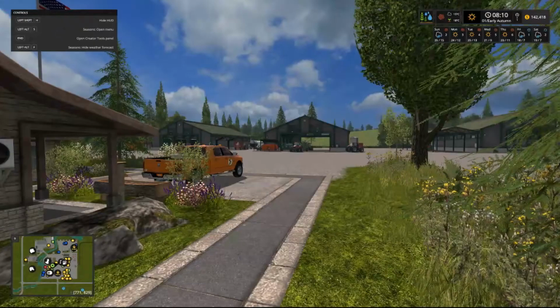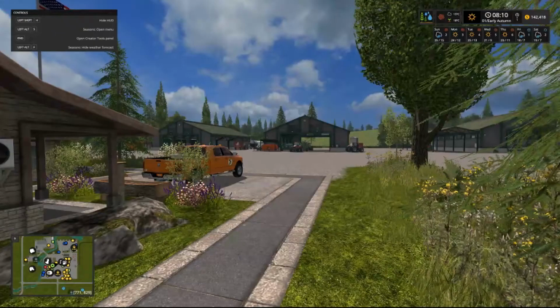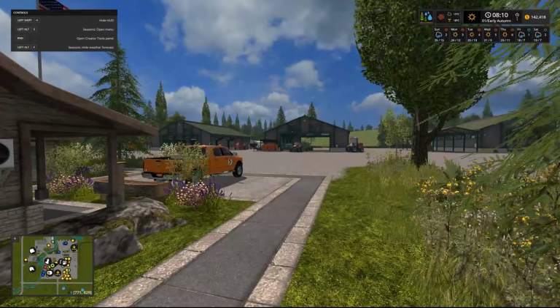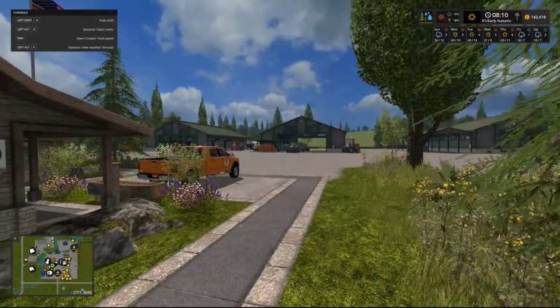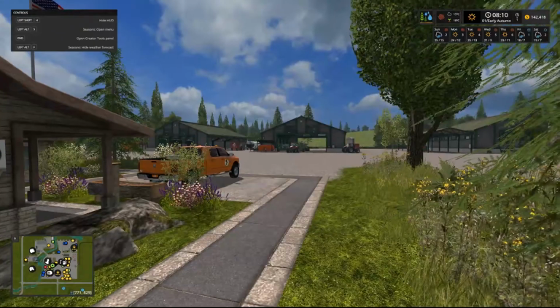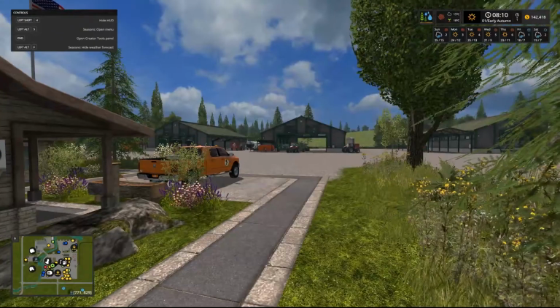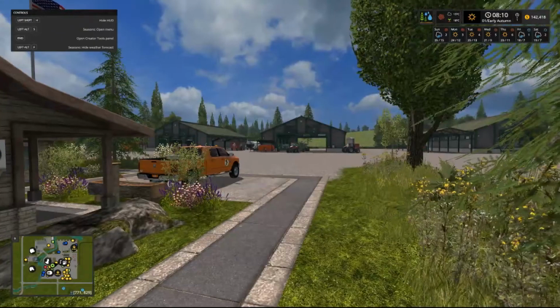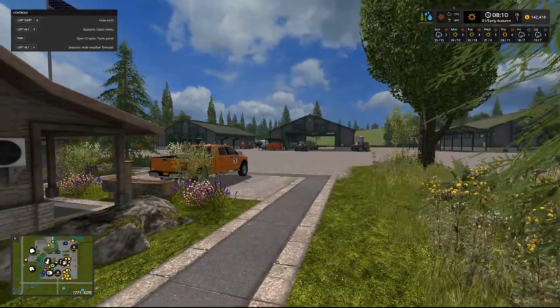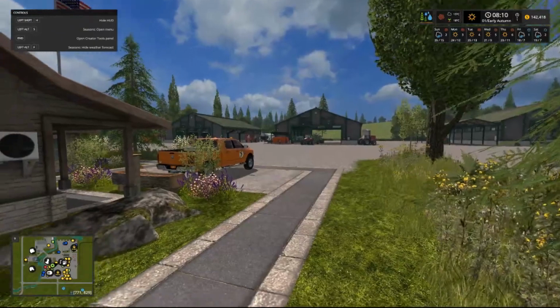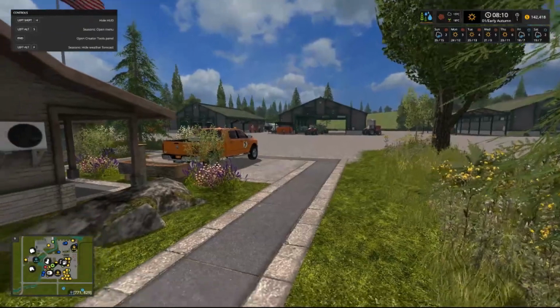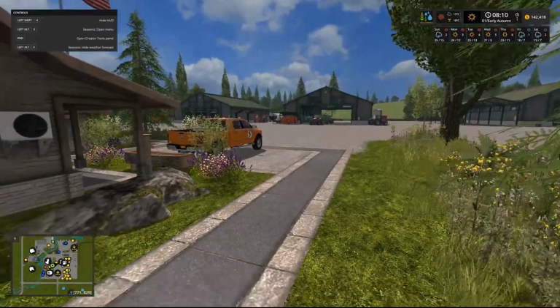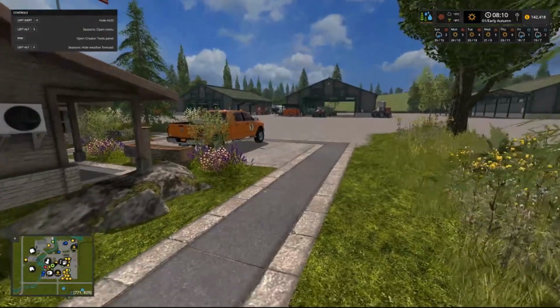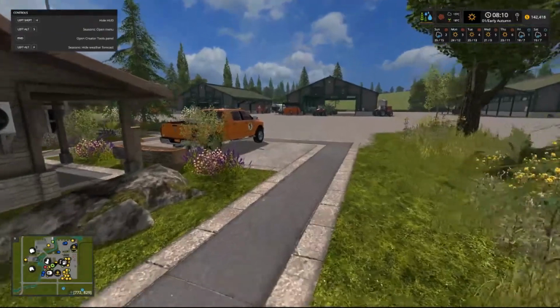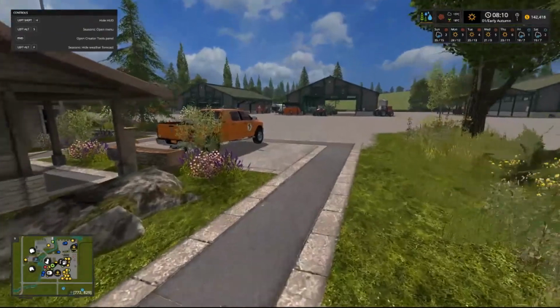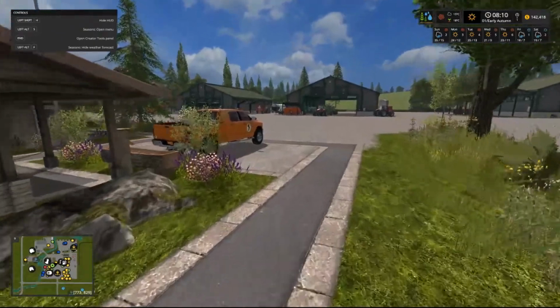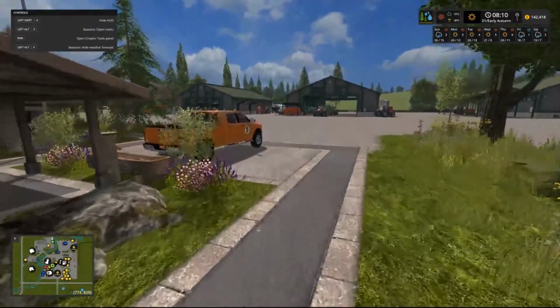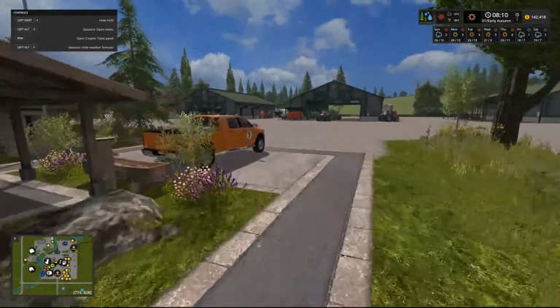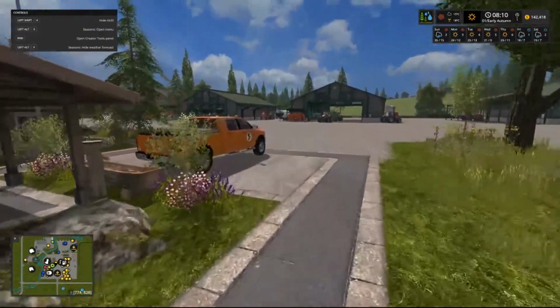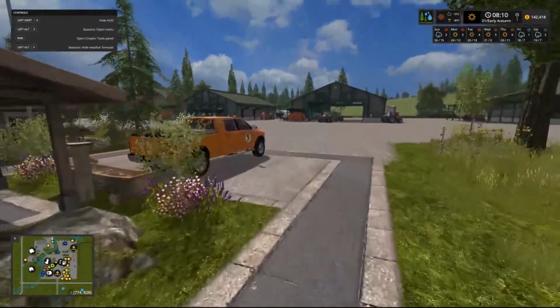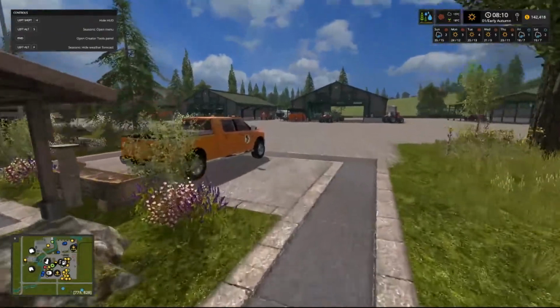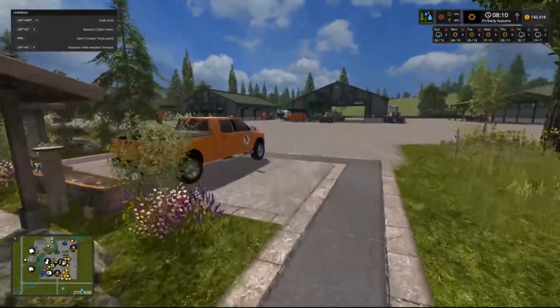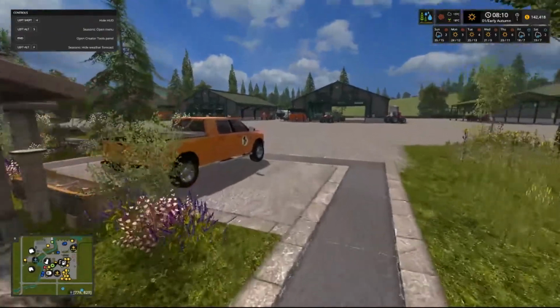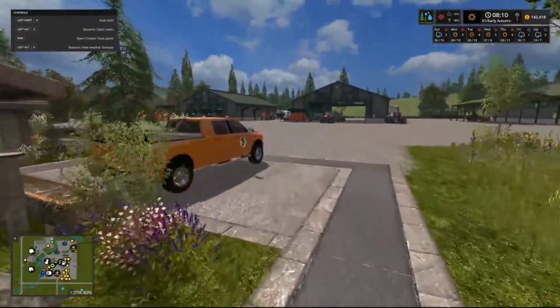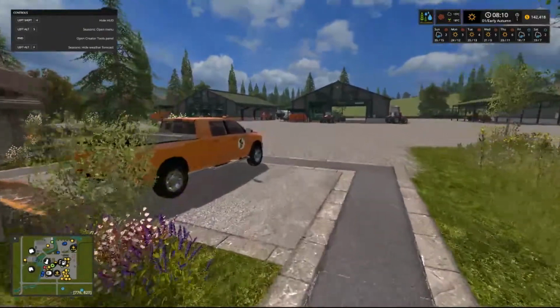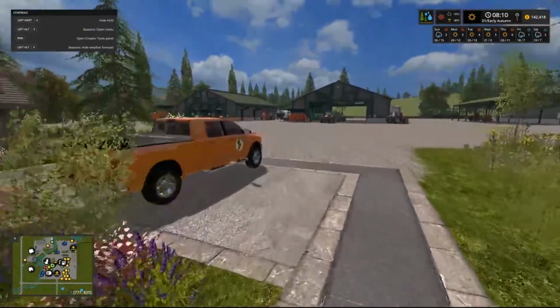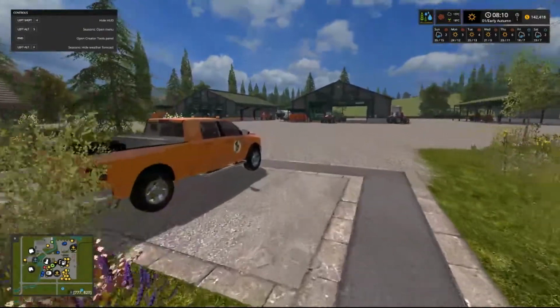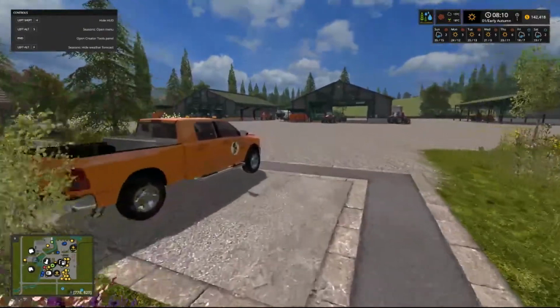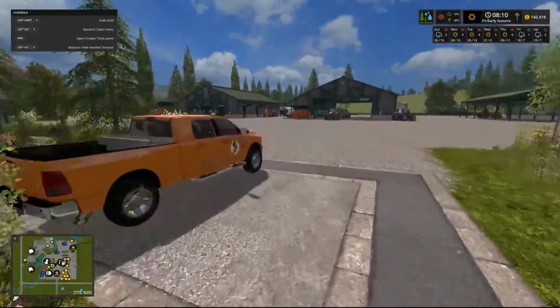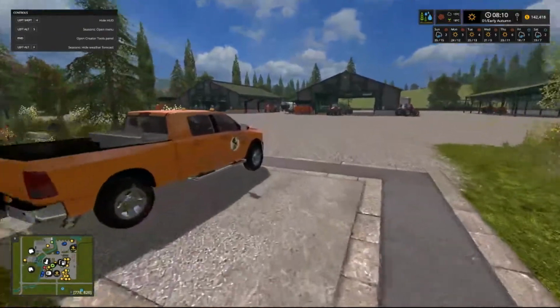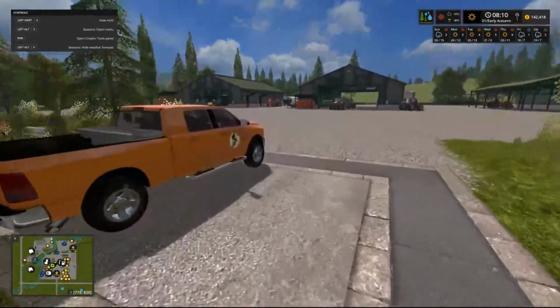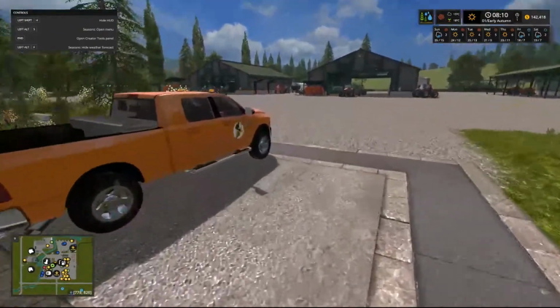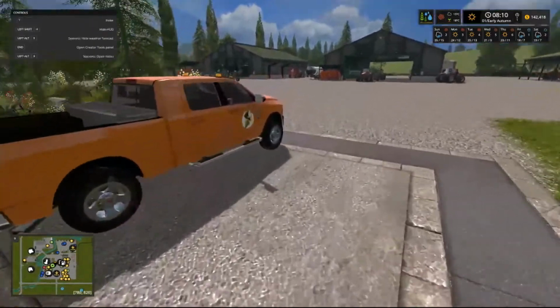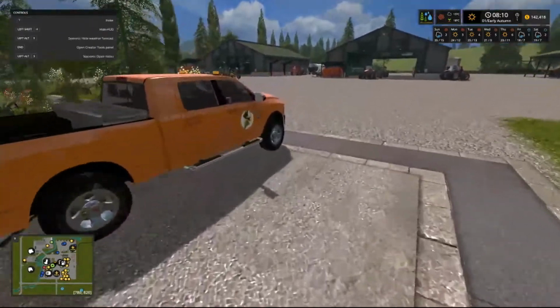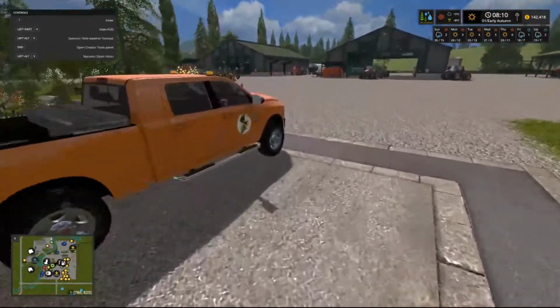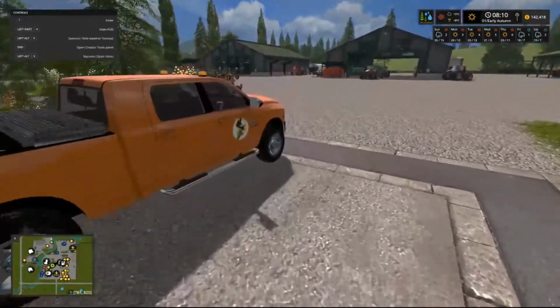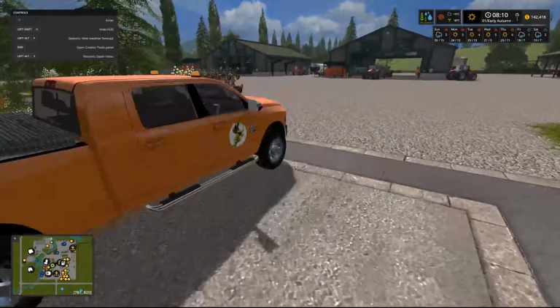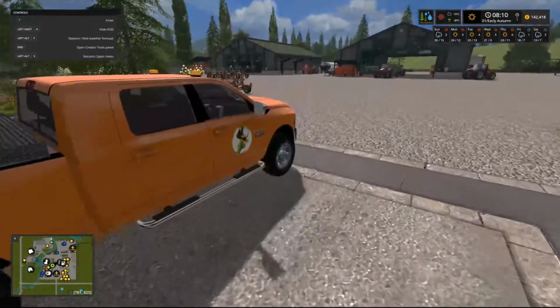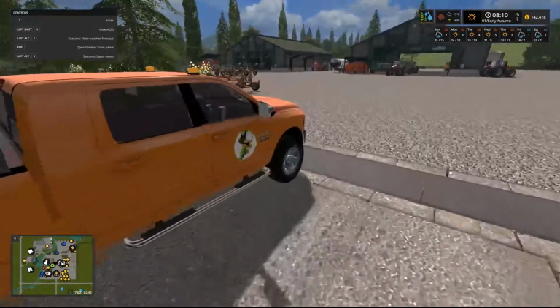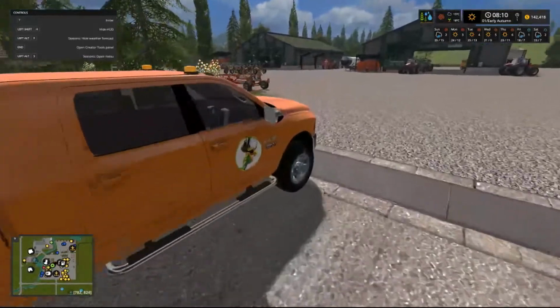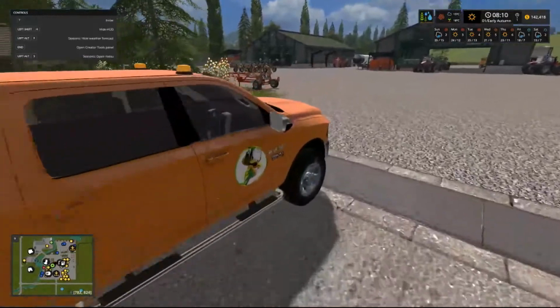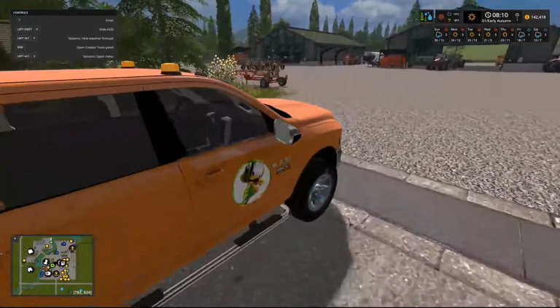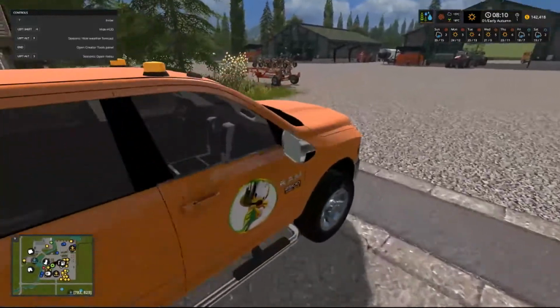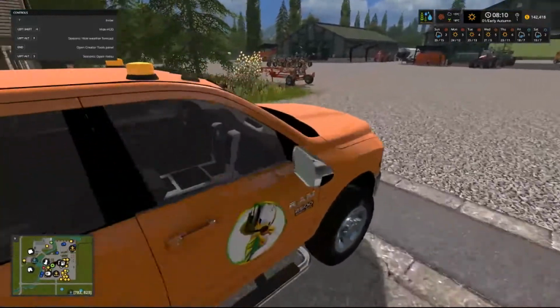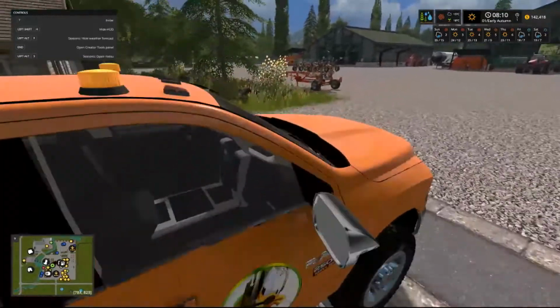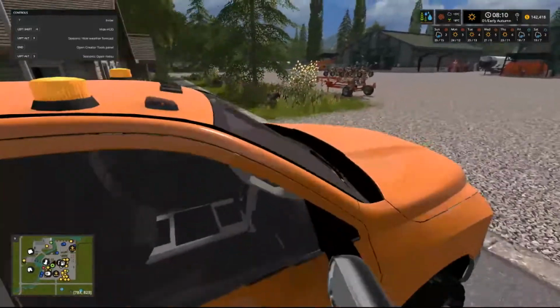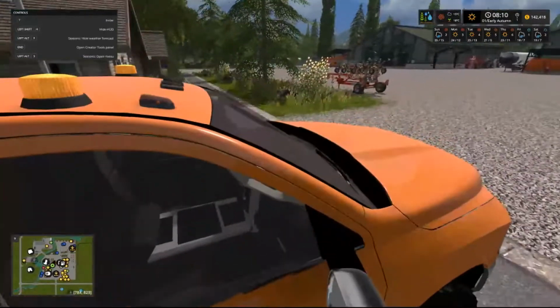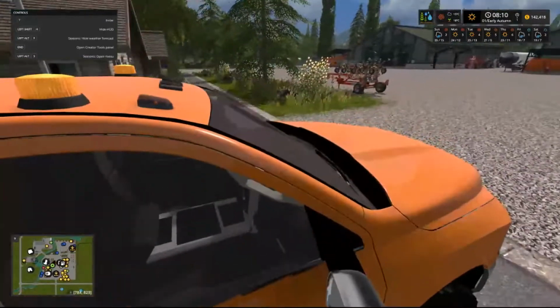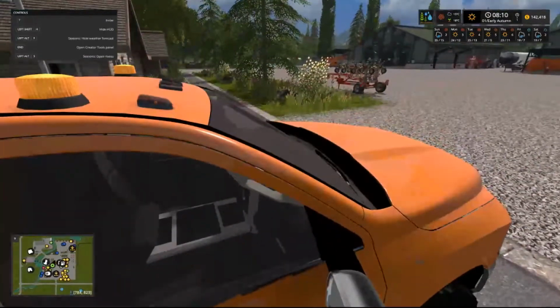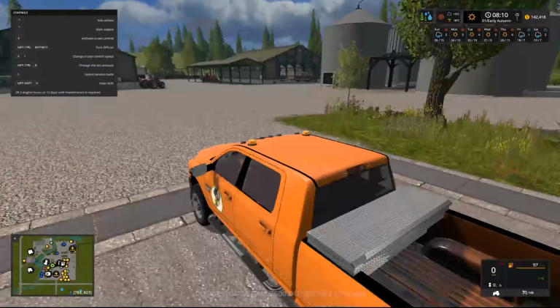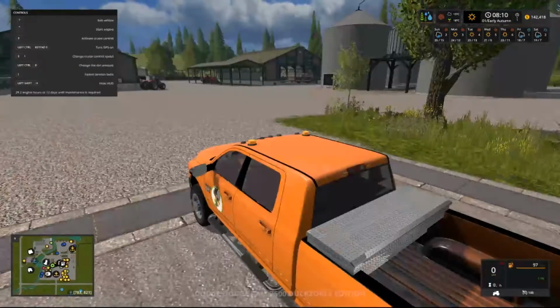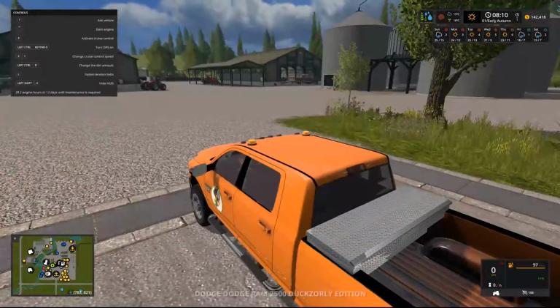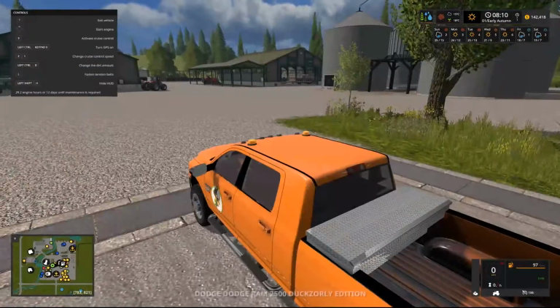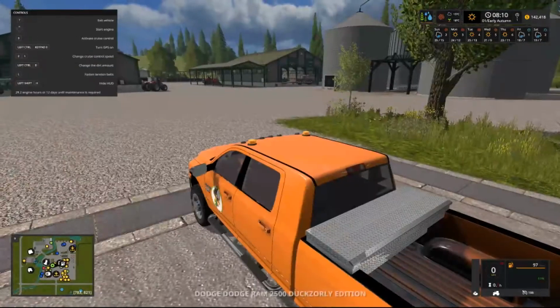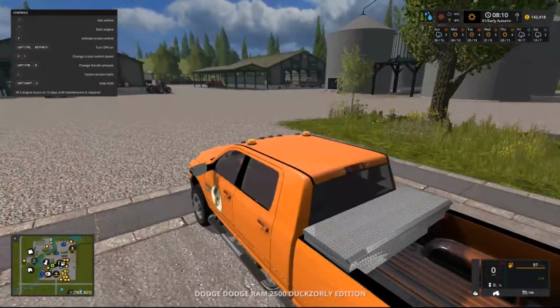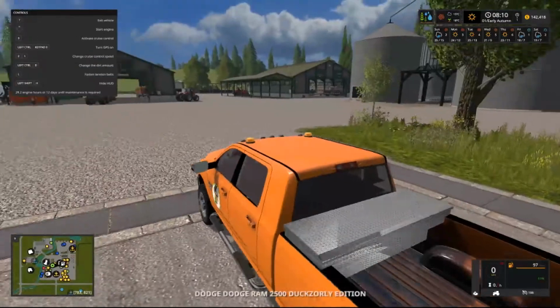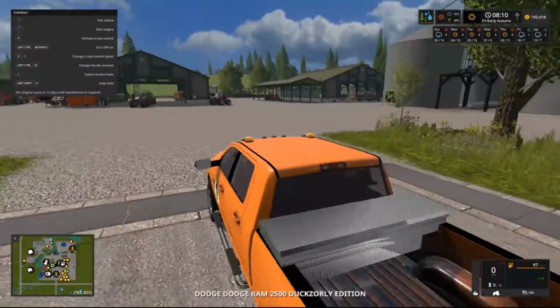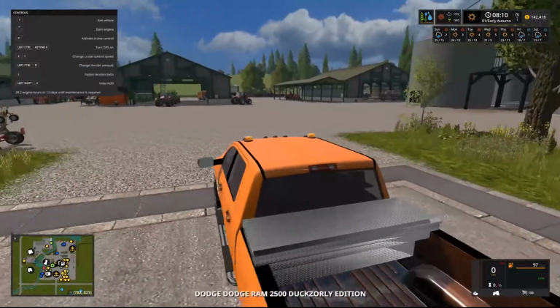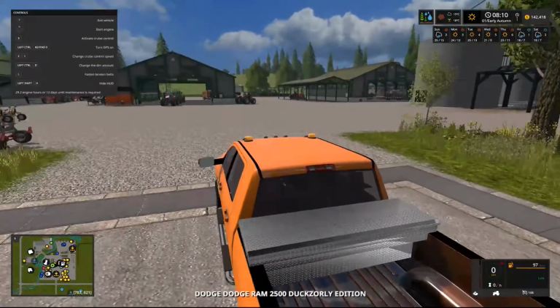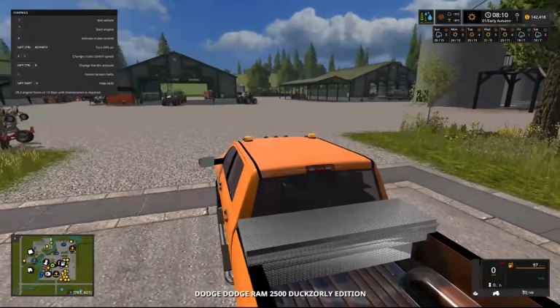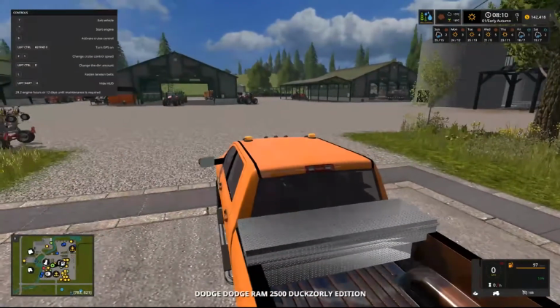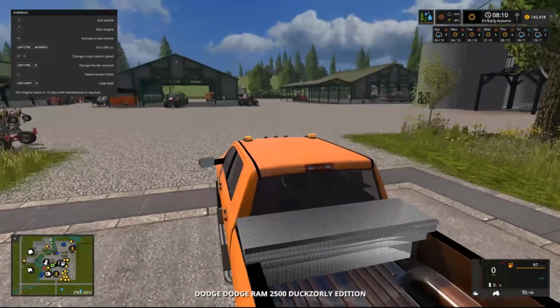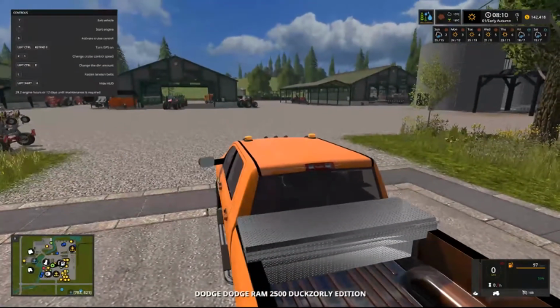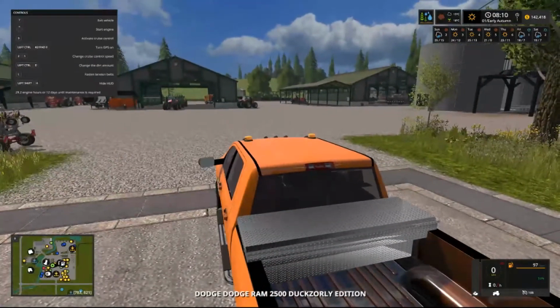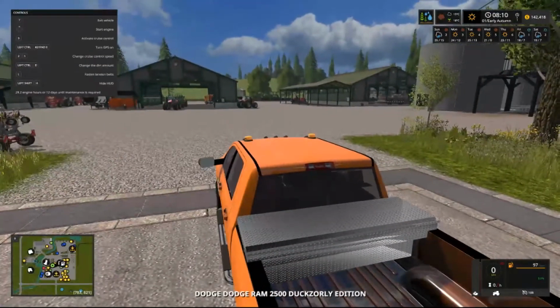So what we're going to do is we're going to take the Dodge over to the BGA, grab one of the Macs and head over to the store and purchase some trailers.